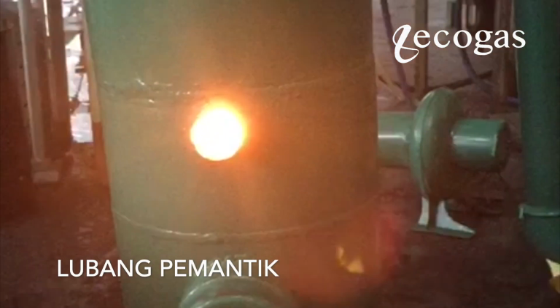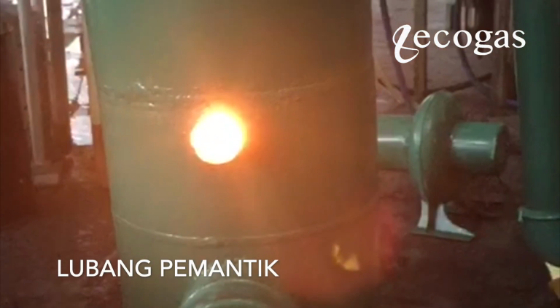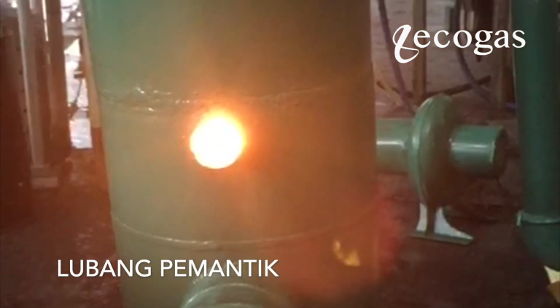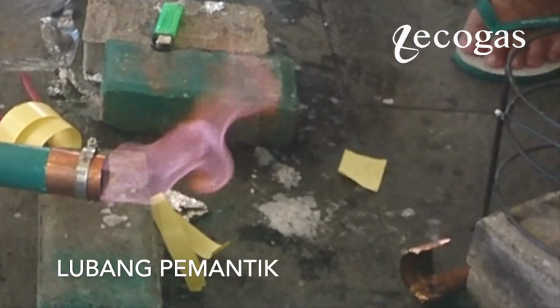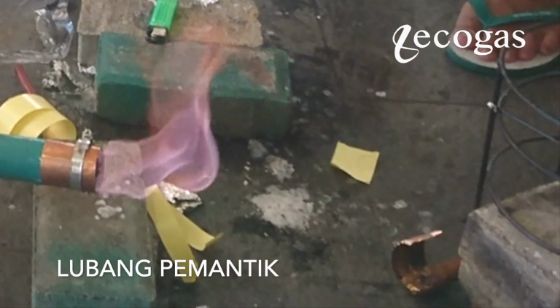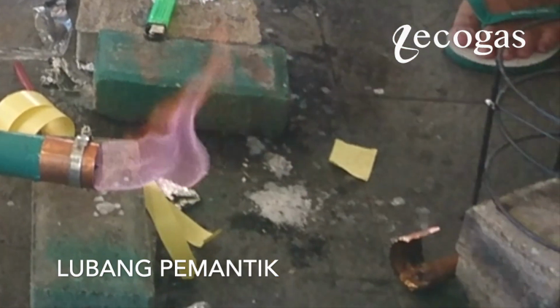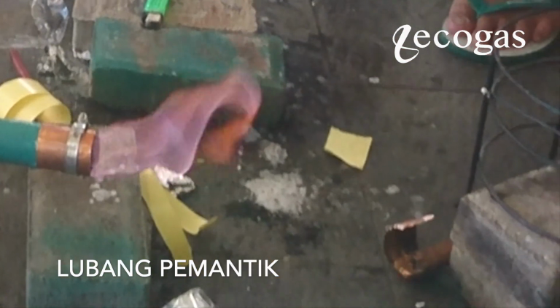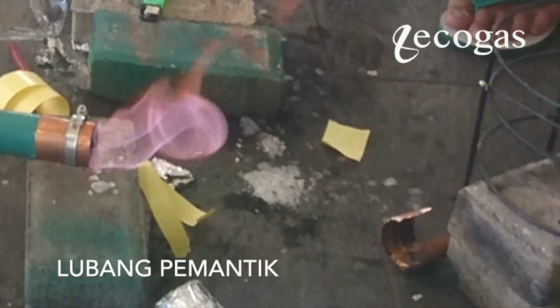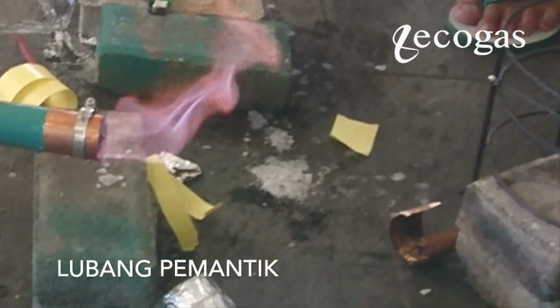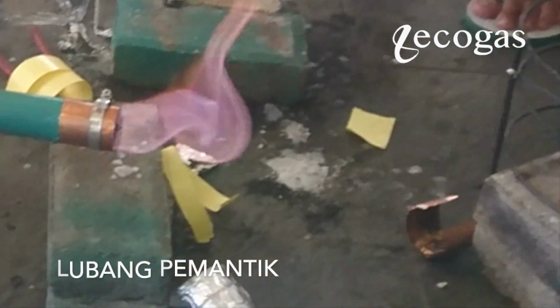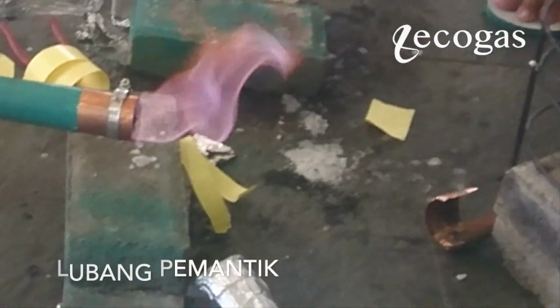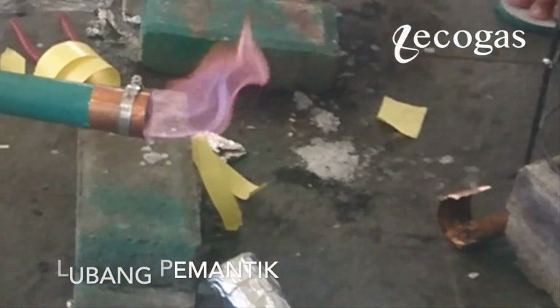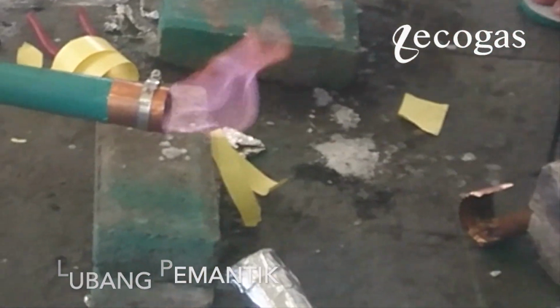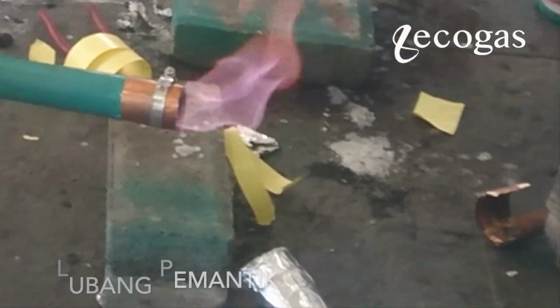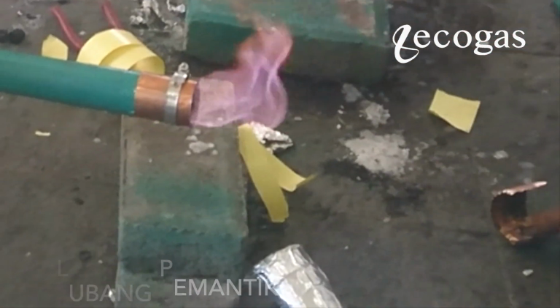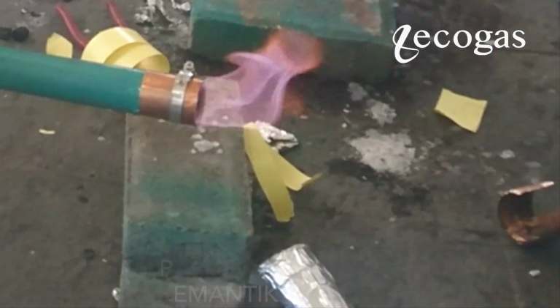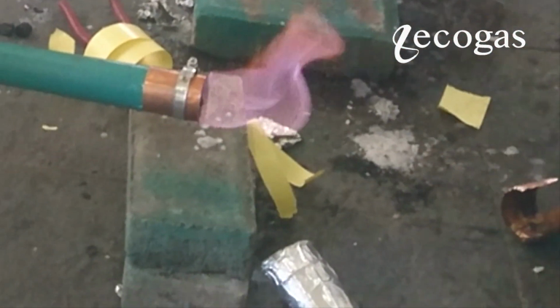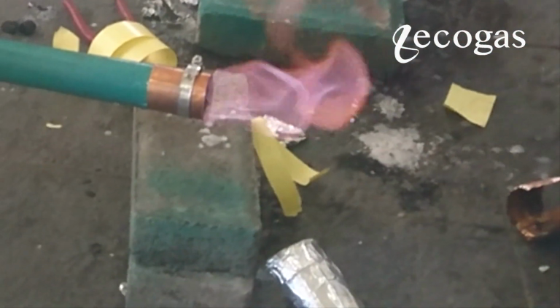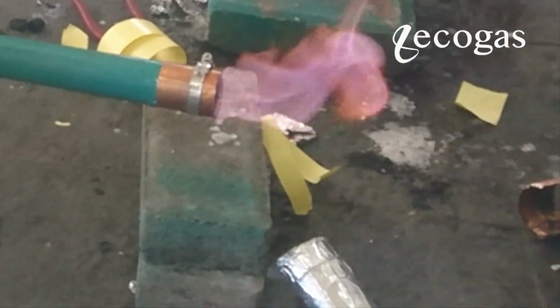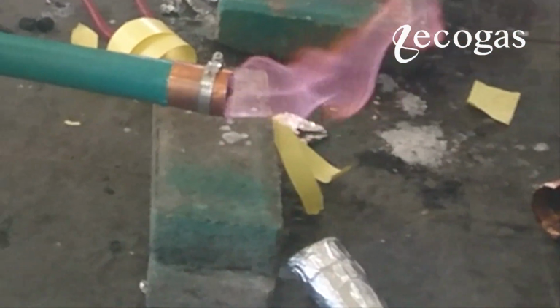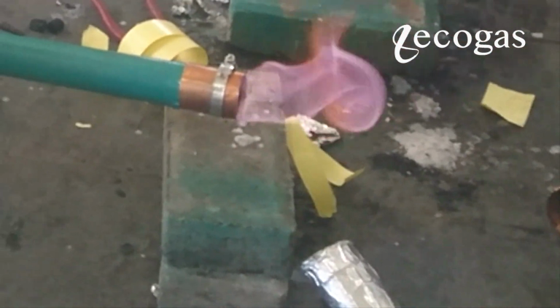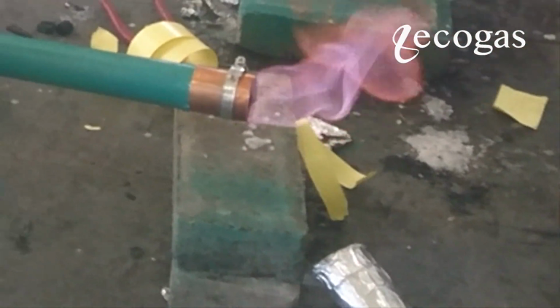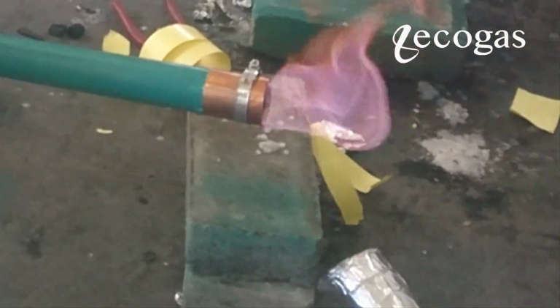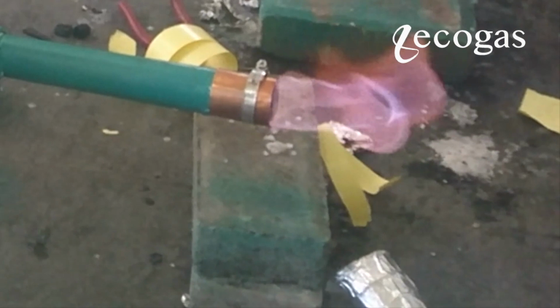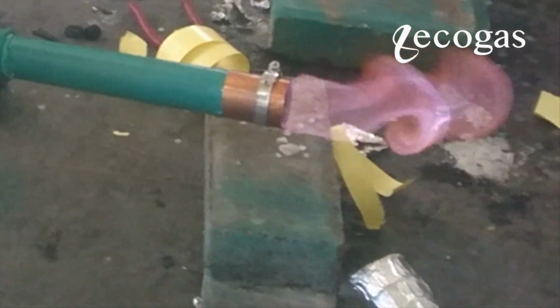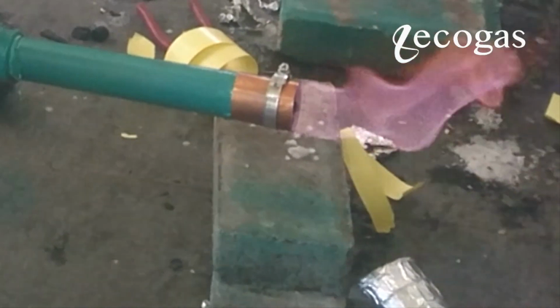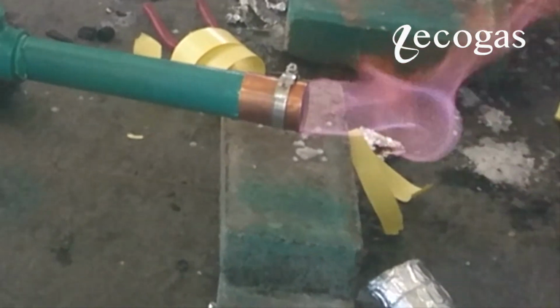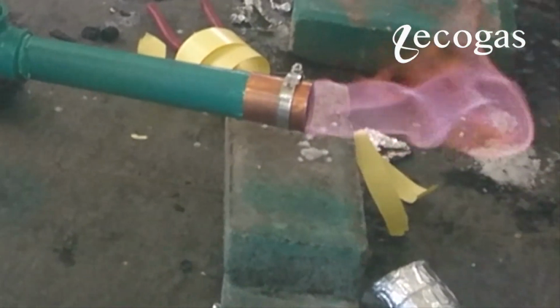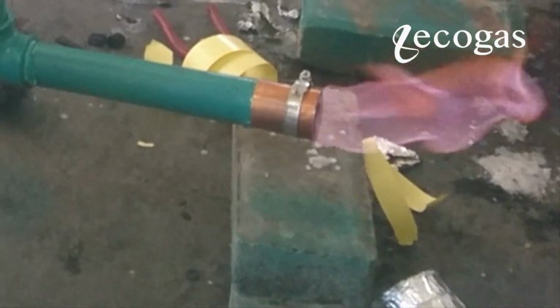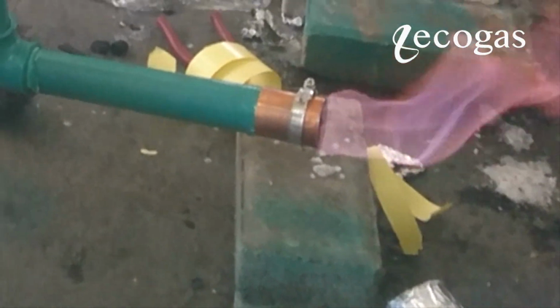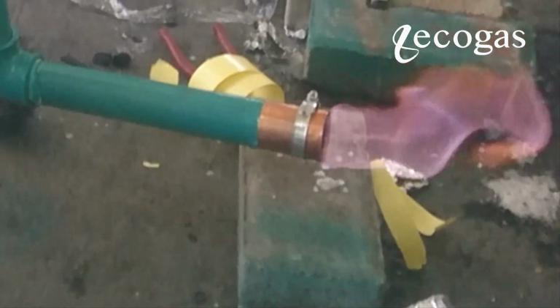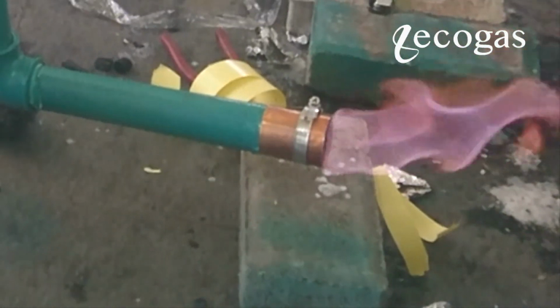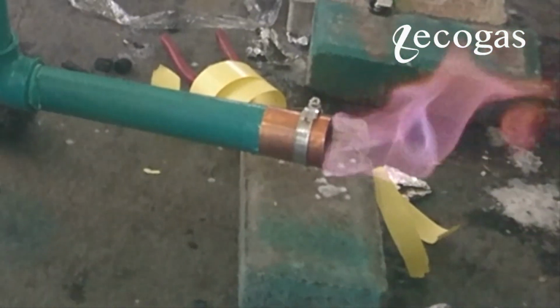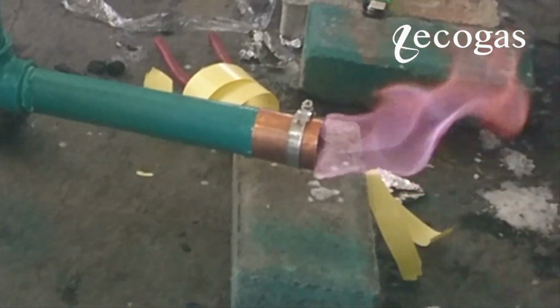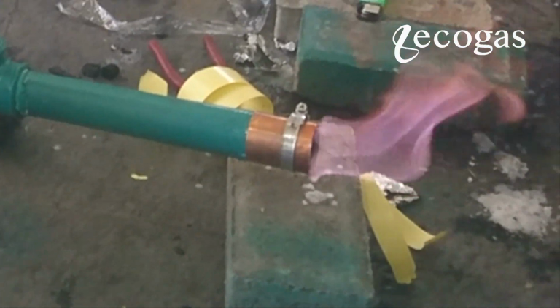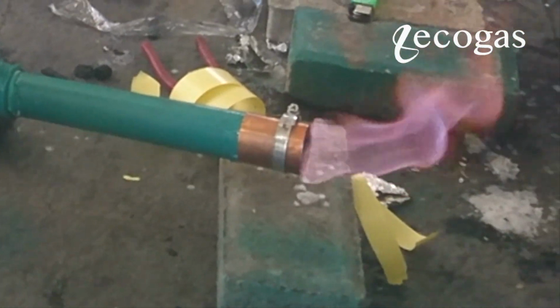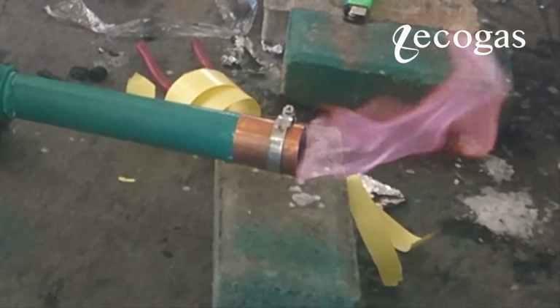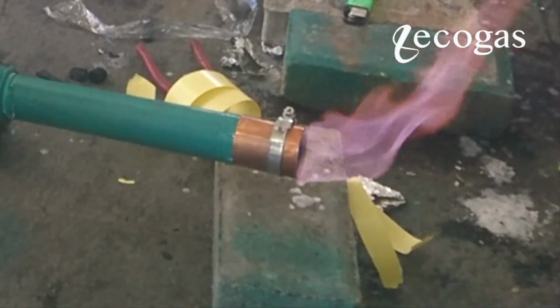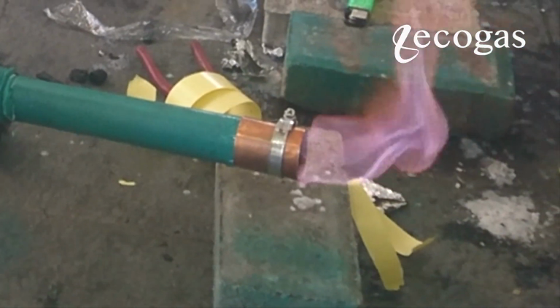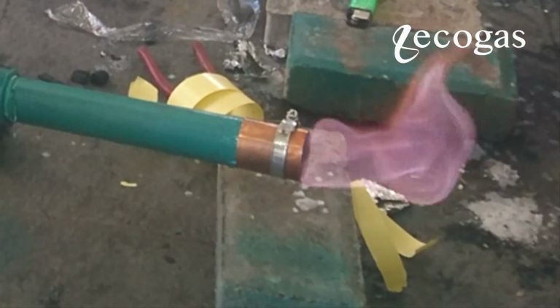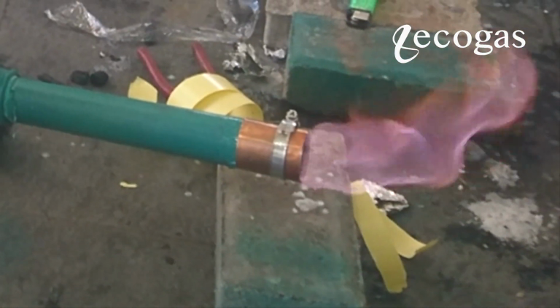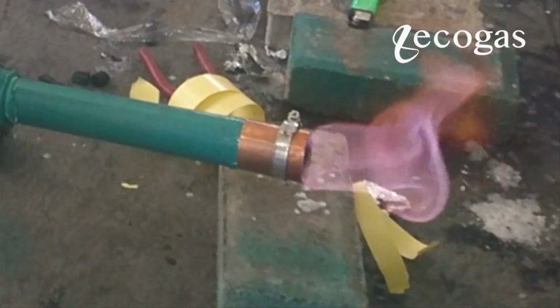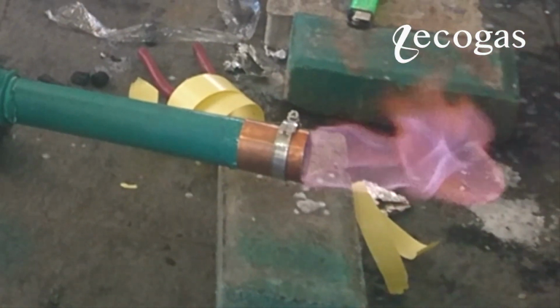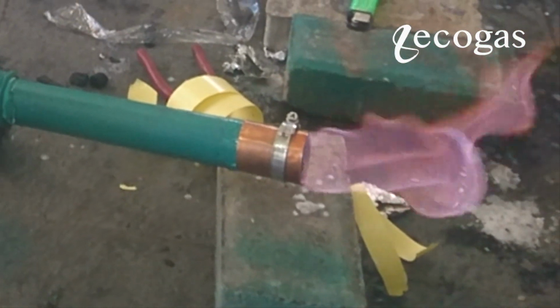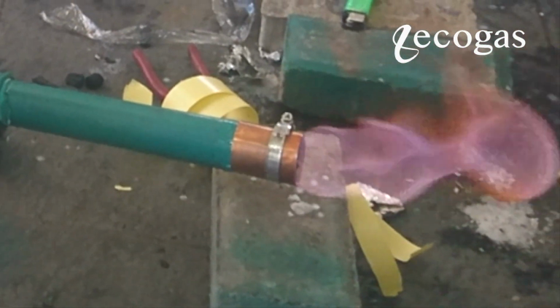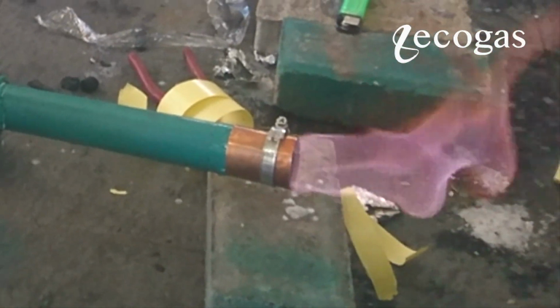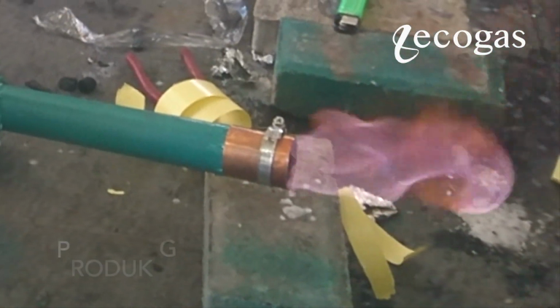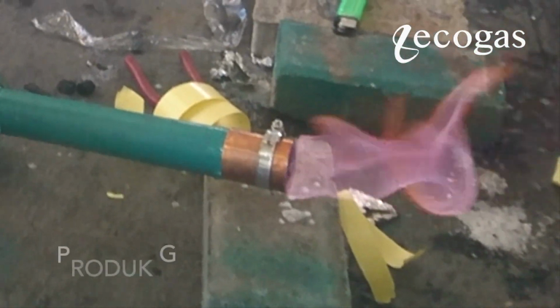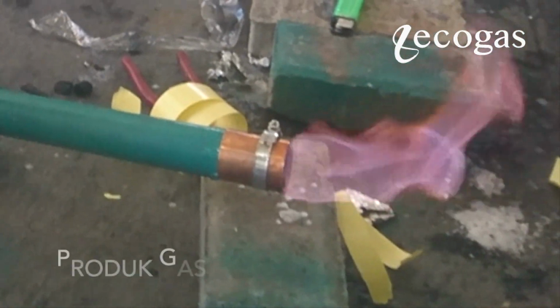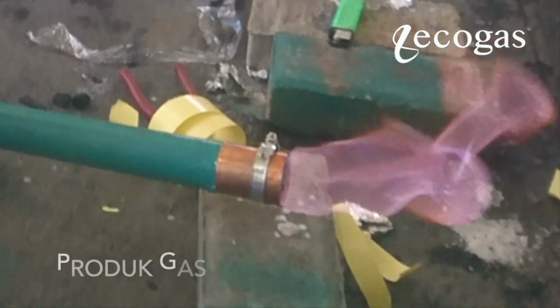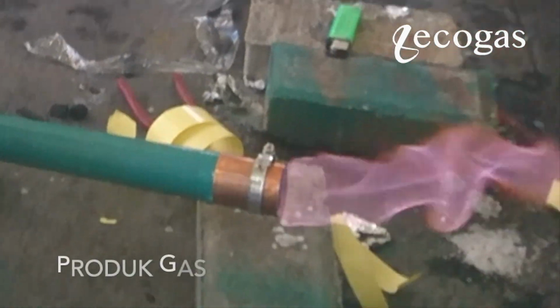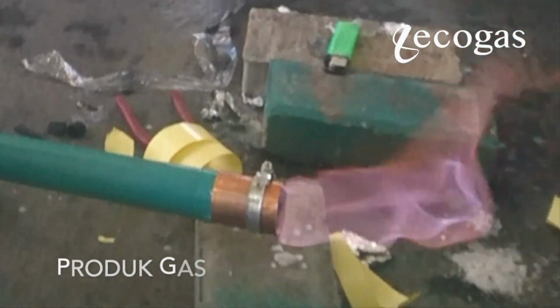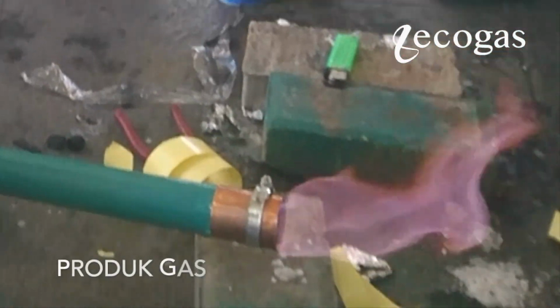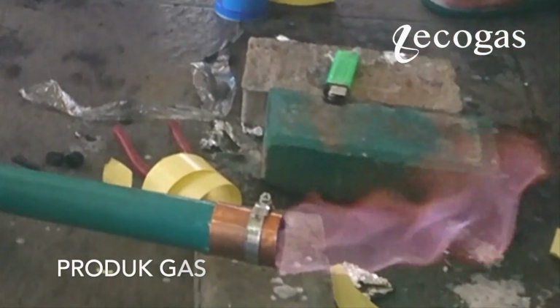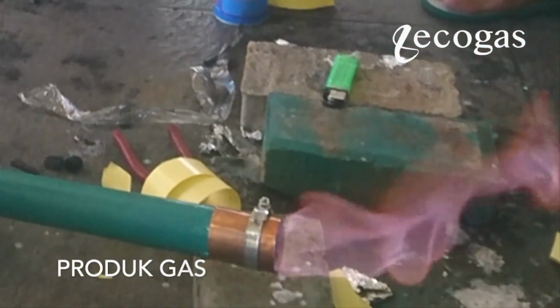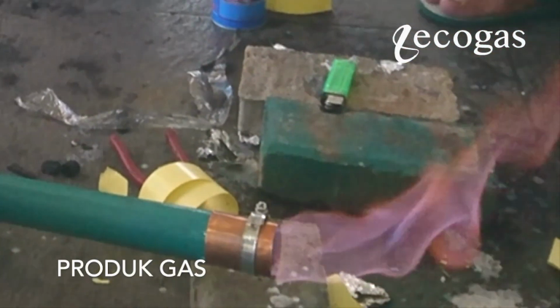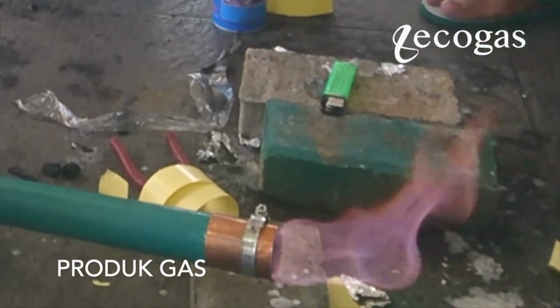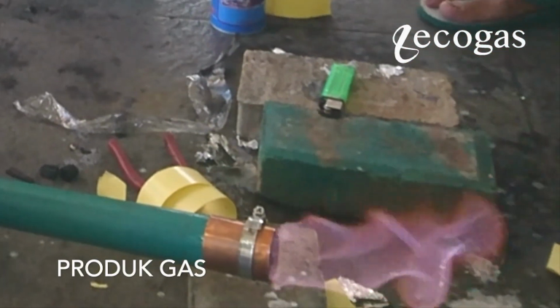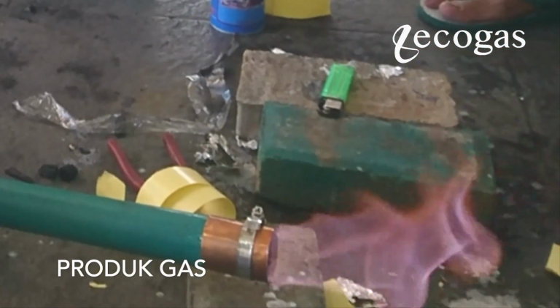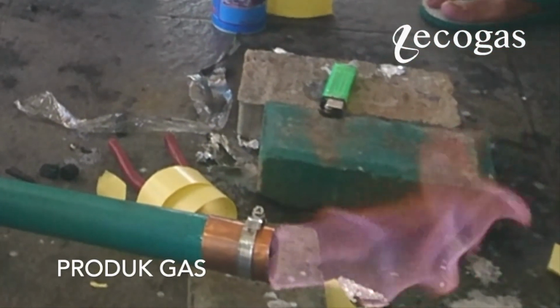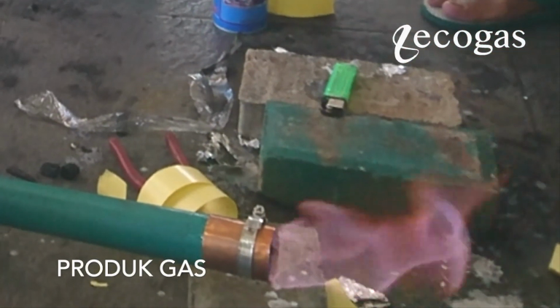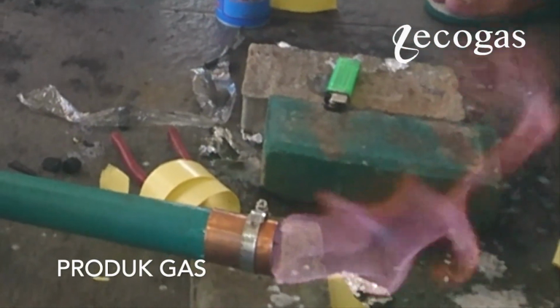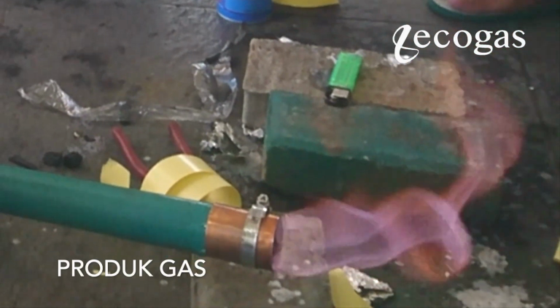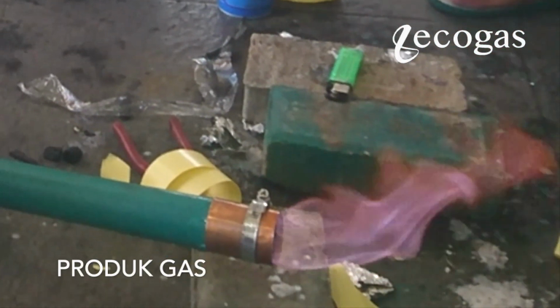In general, the gas produced by Akaga's Smart Tube is very clean and pure. You can see this from the clear color of the flame.